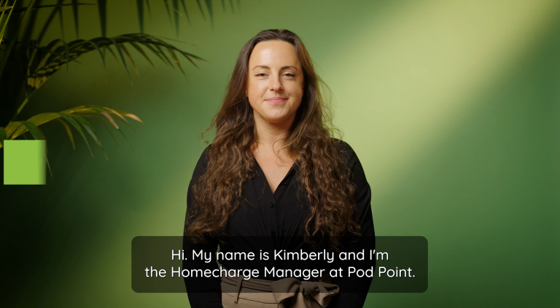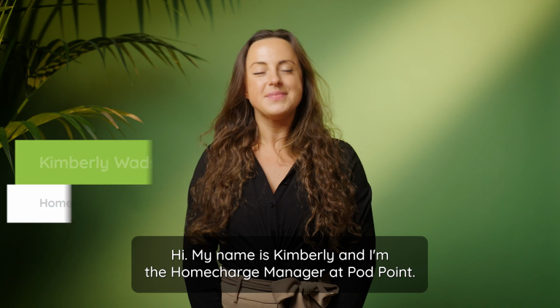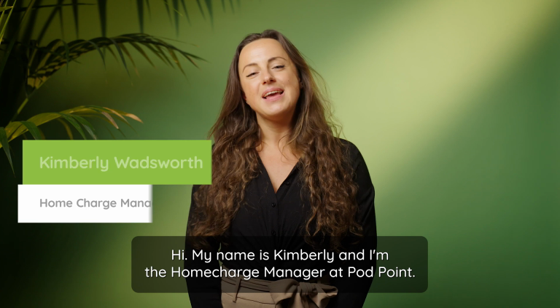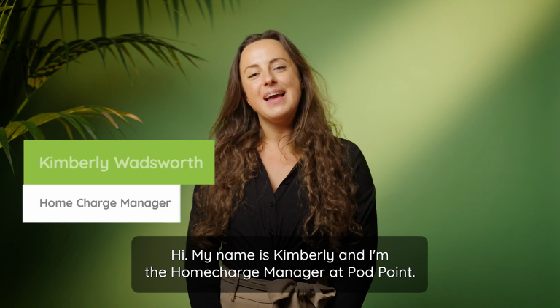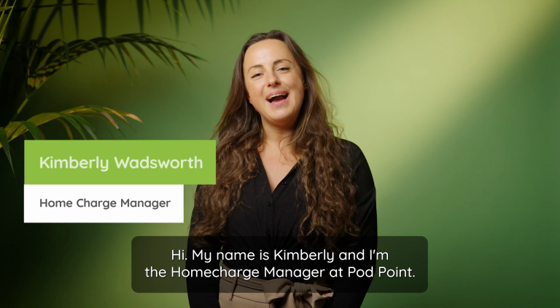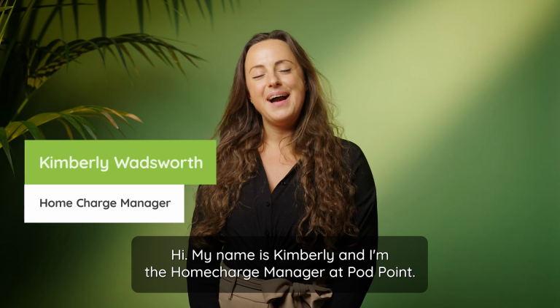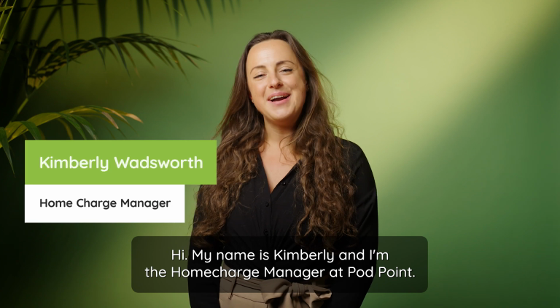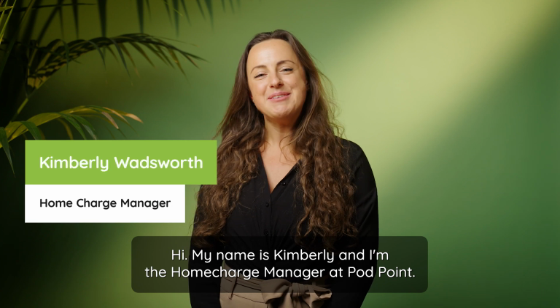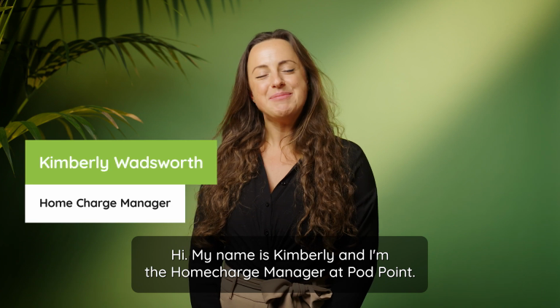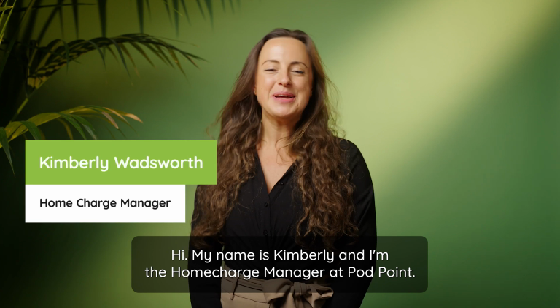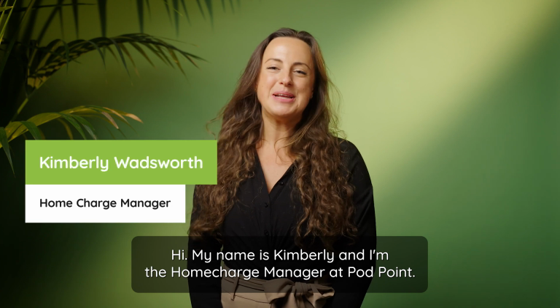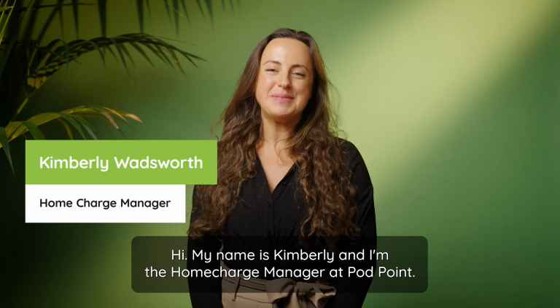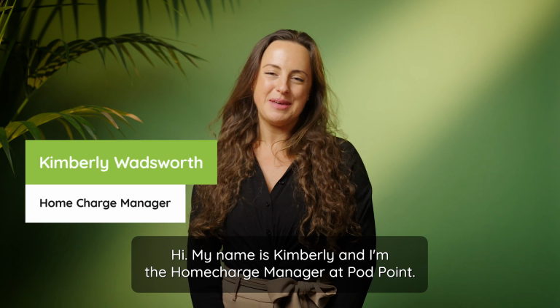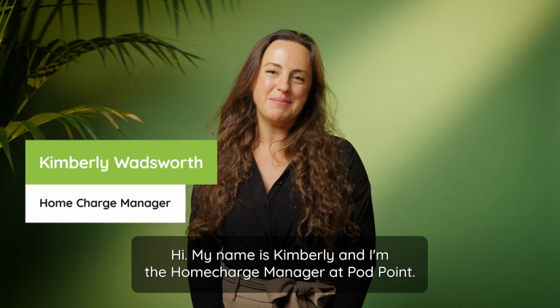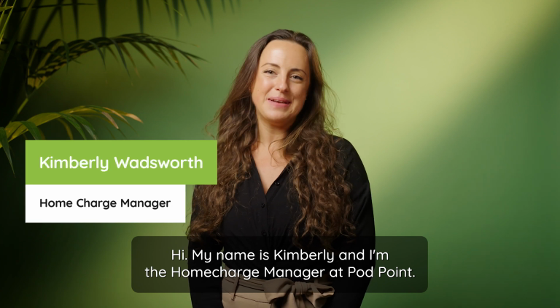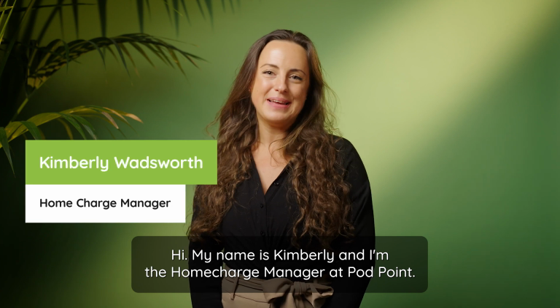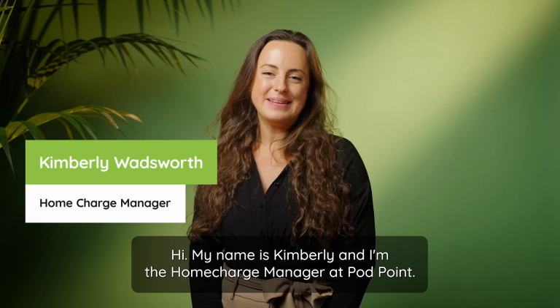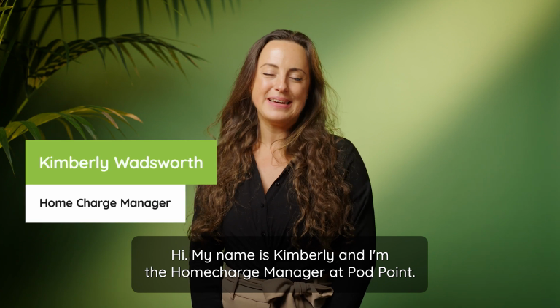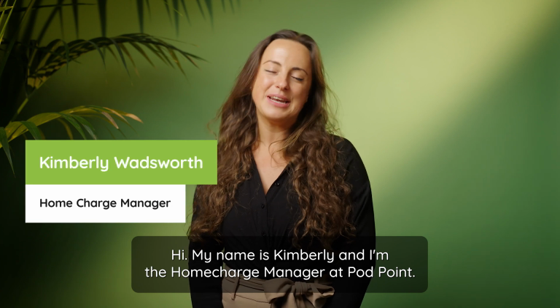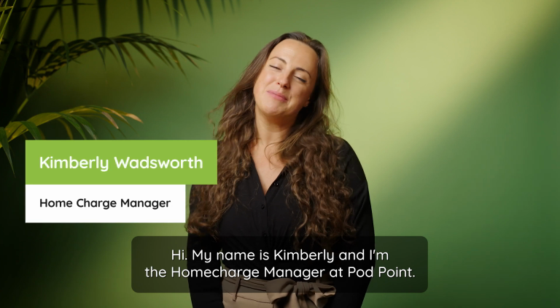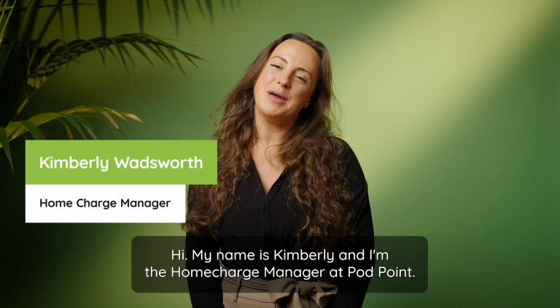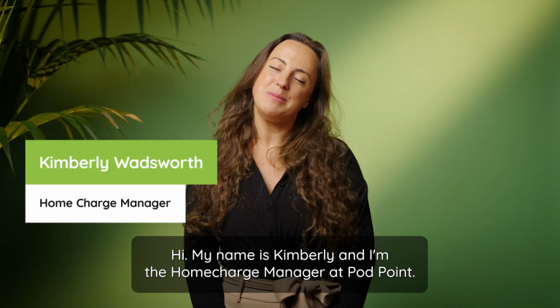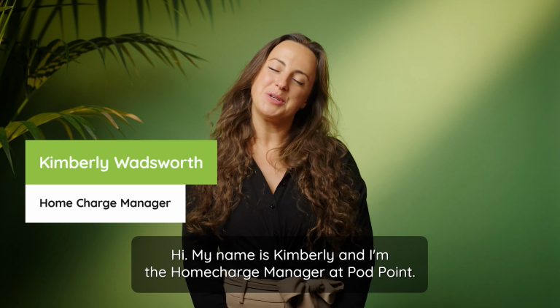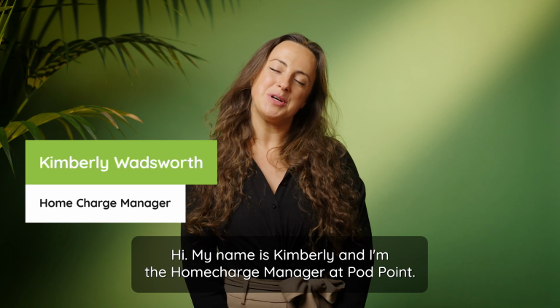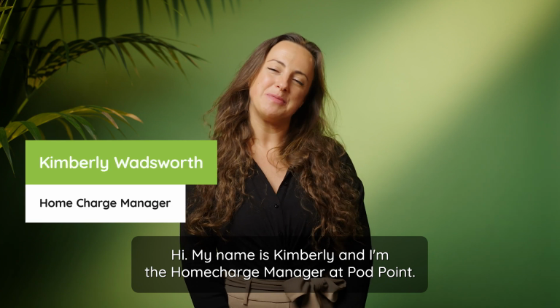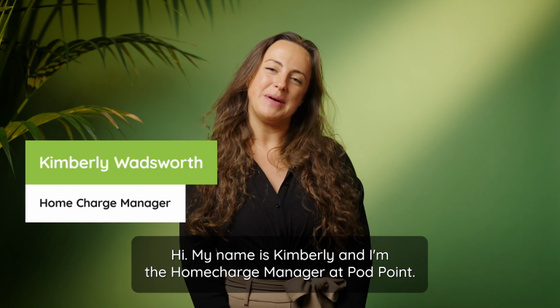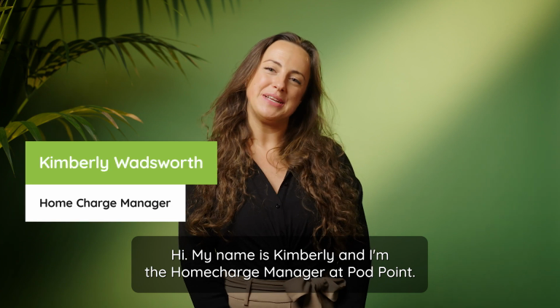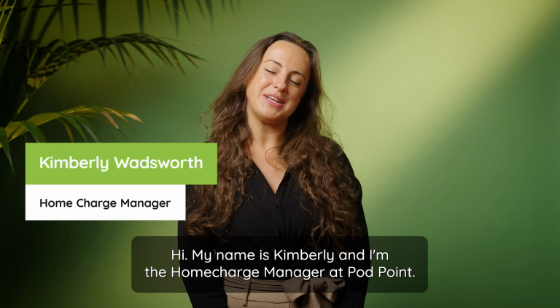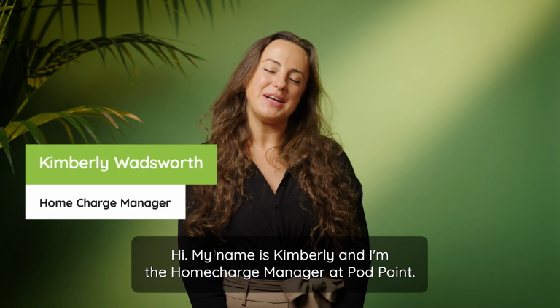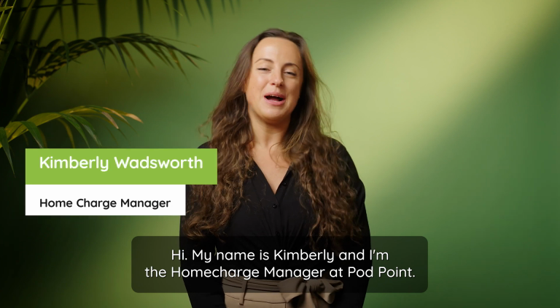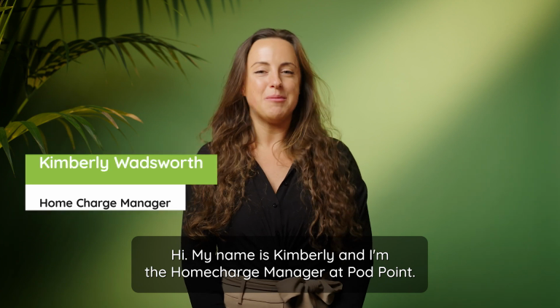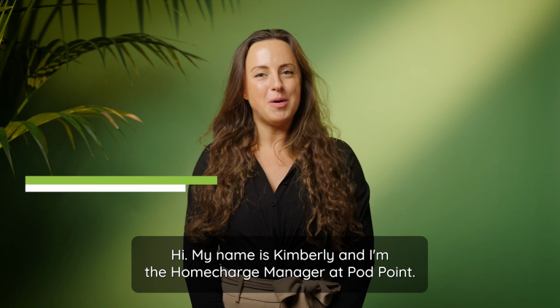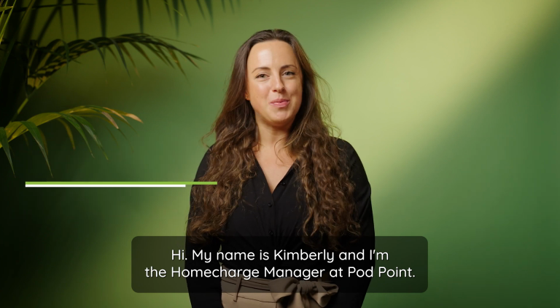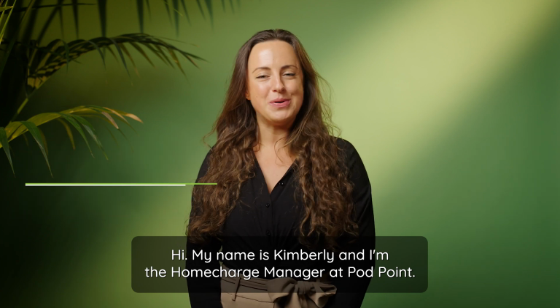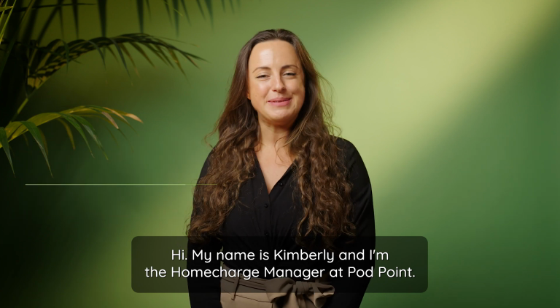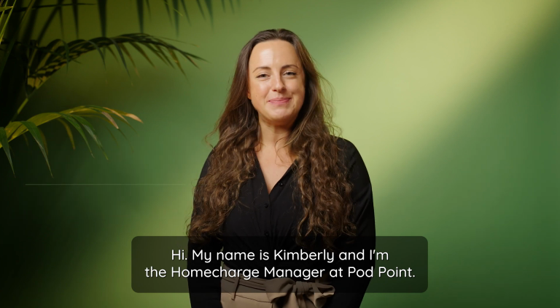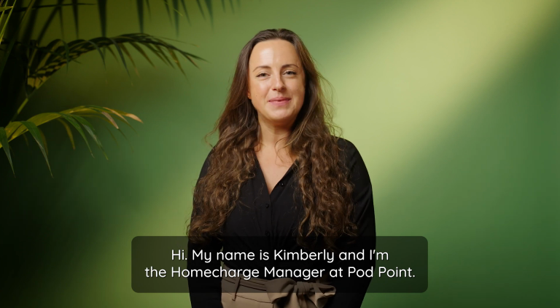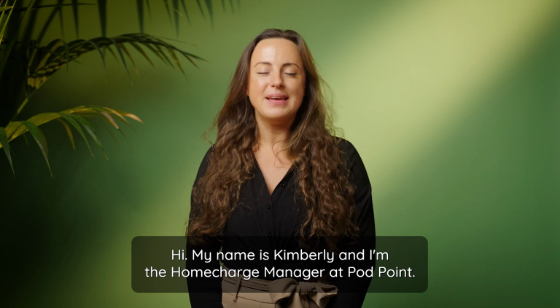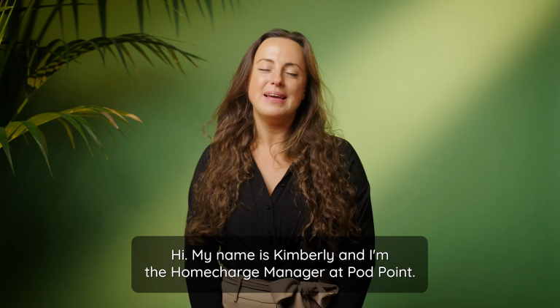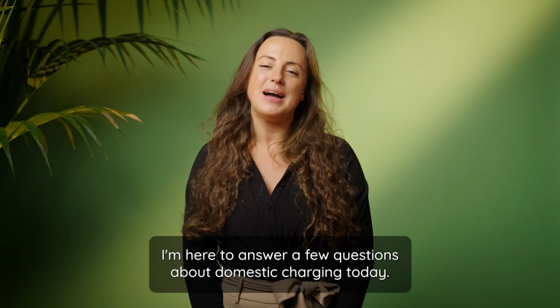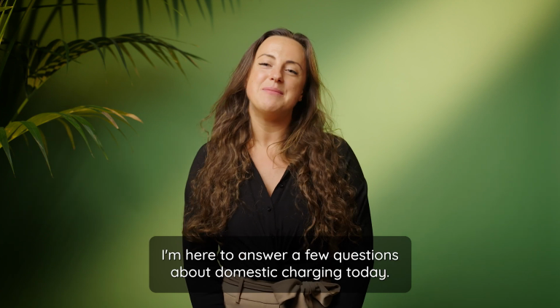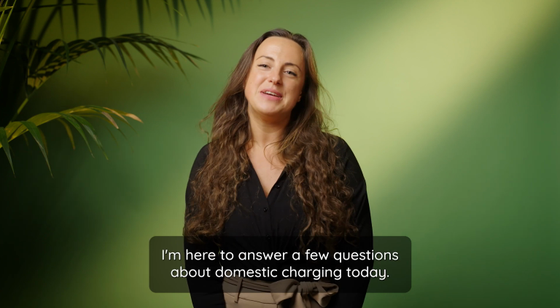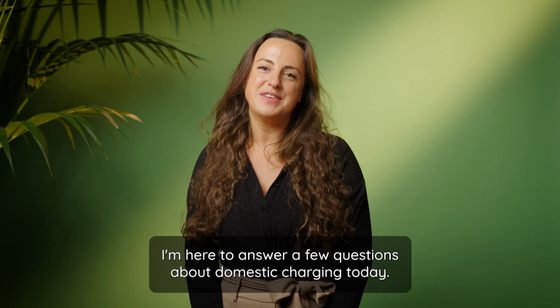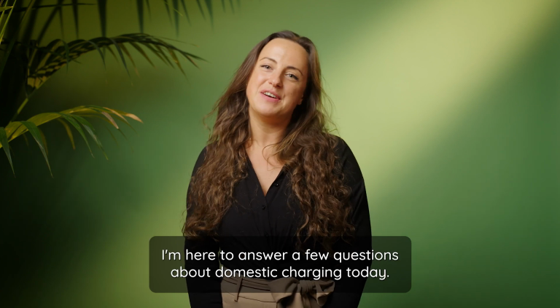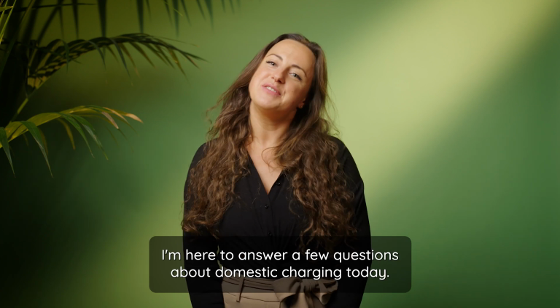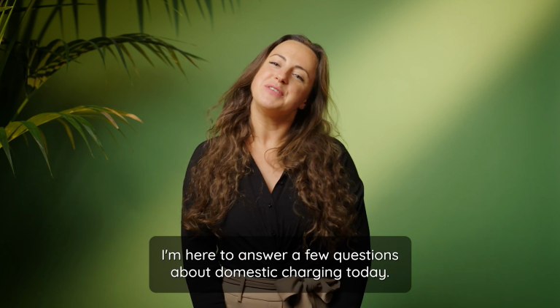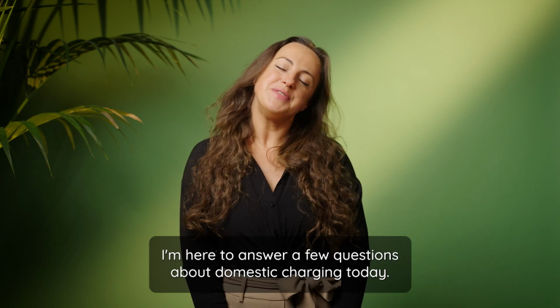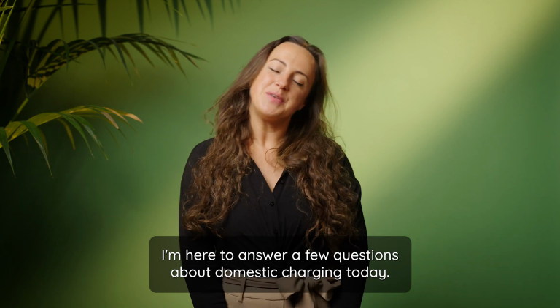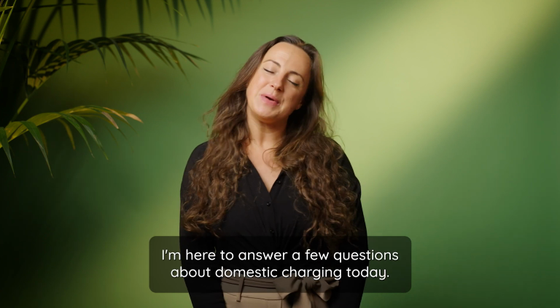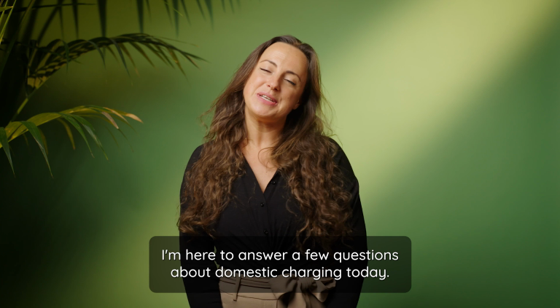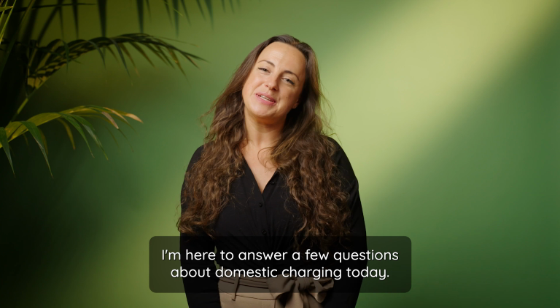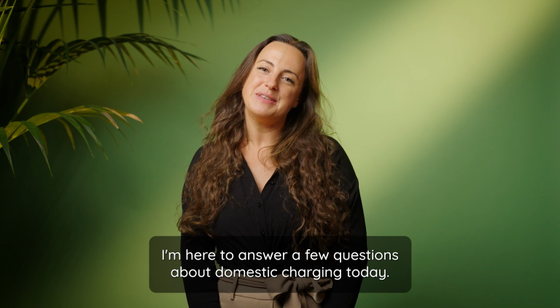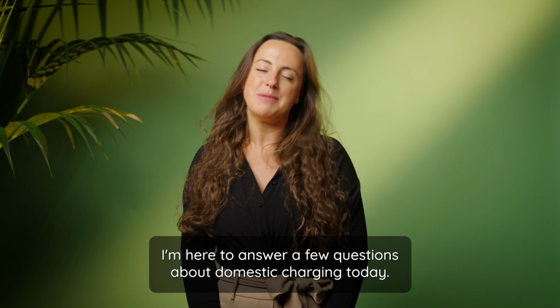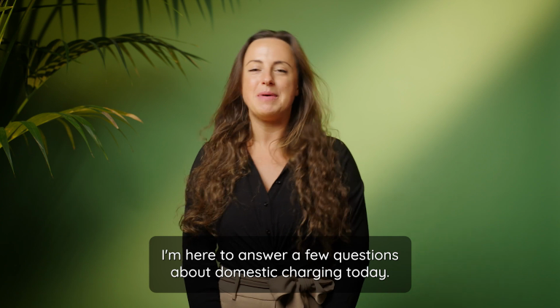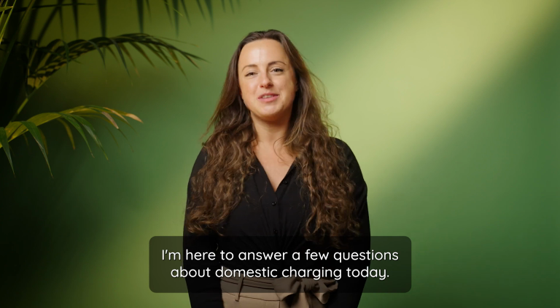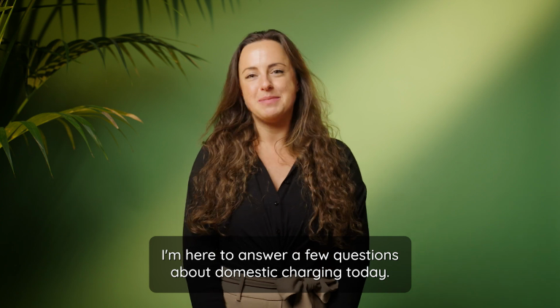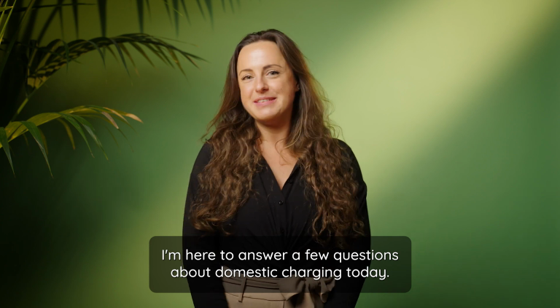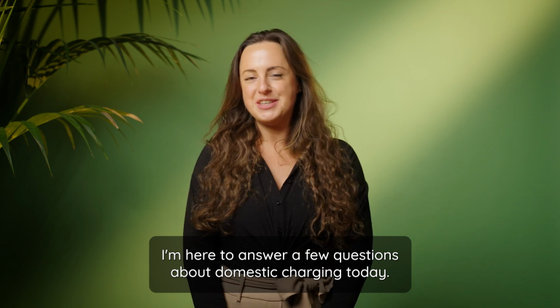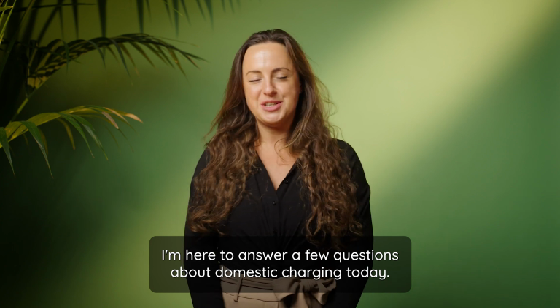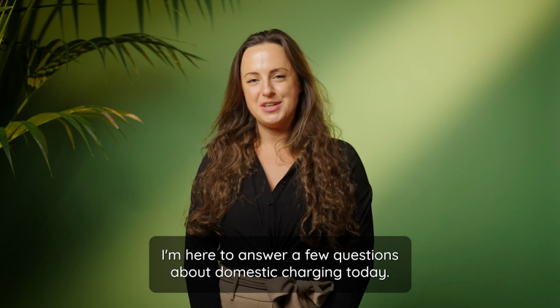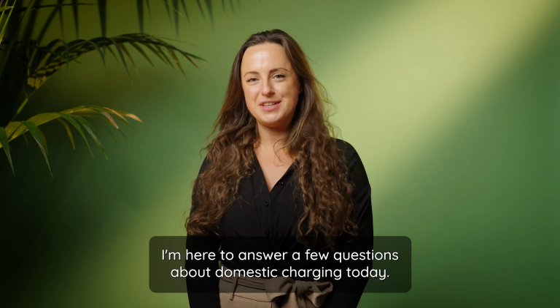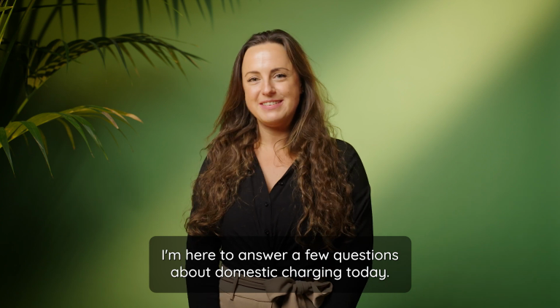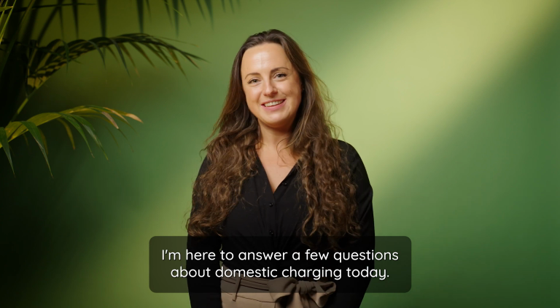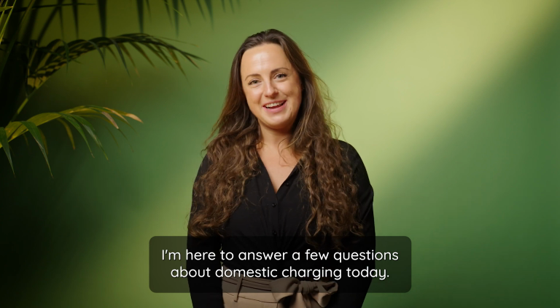Hi, my name's Kimberley and I'm the Home Charge Manager at Podpoint. I'm here to answer a few questions about domestic charging today.